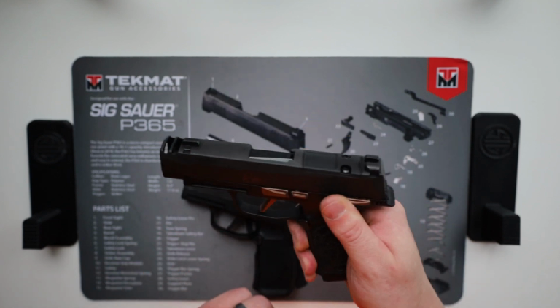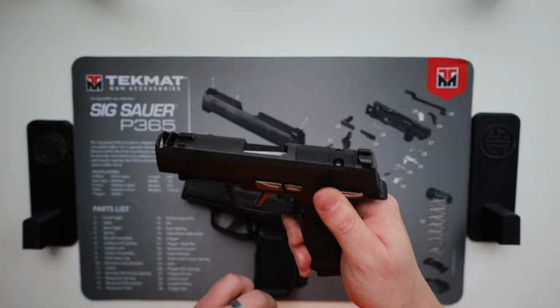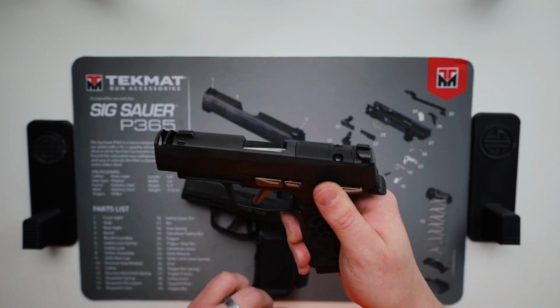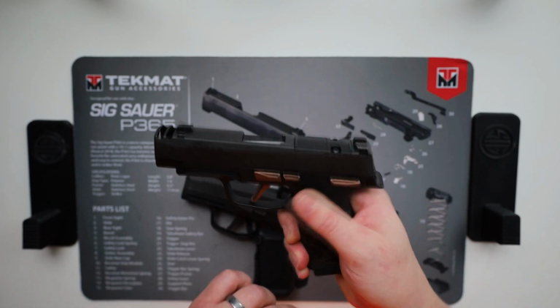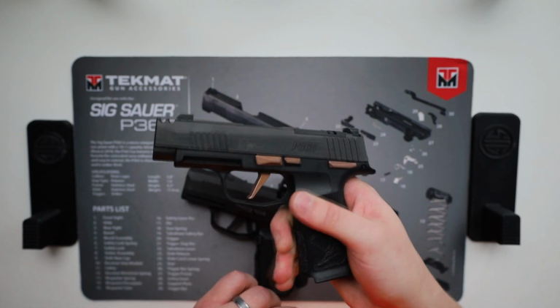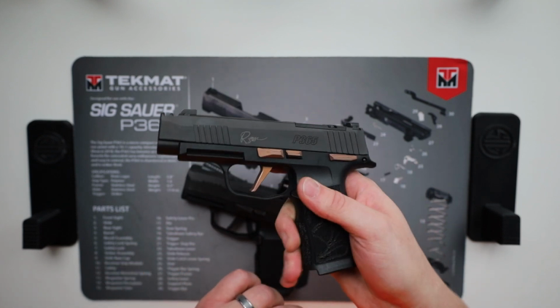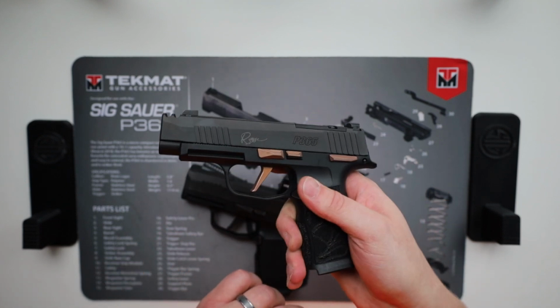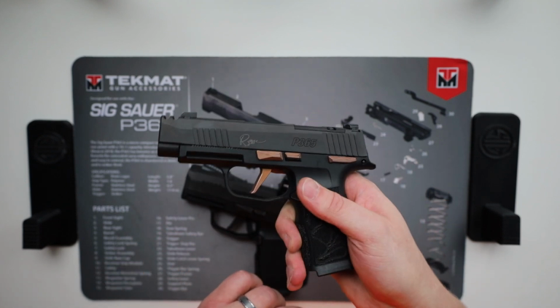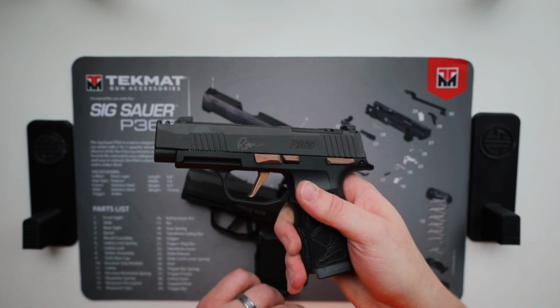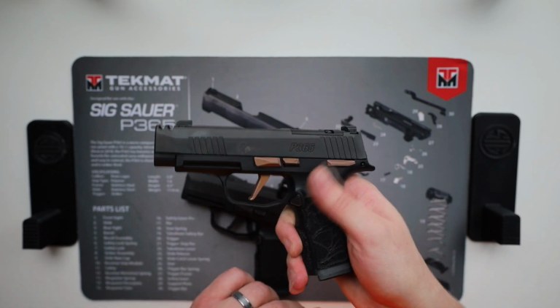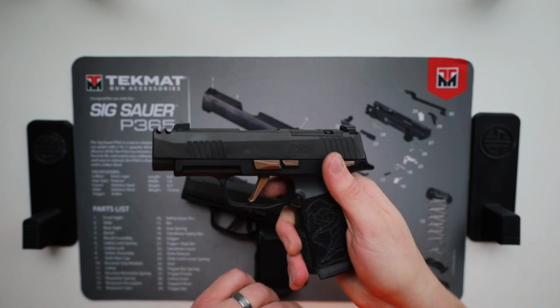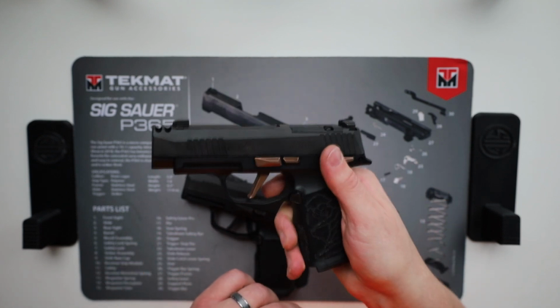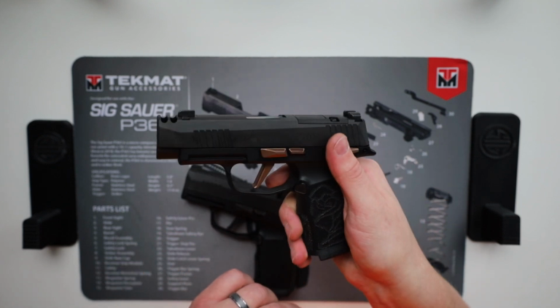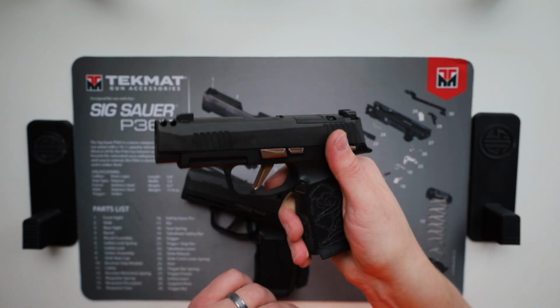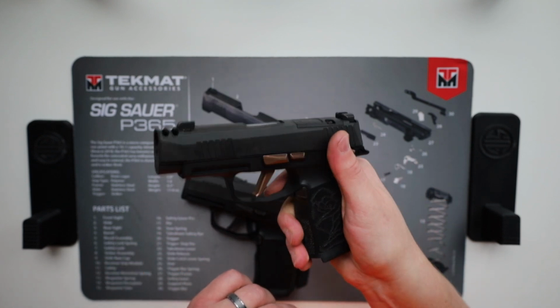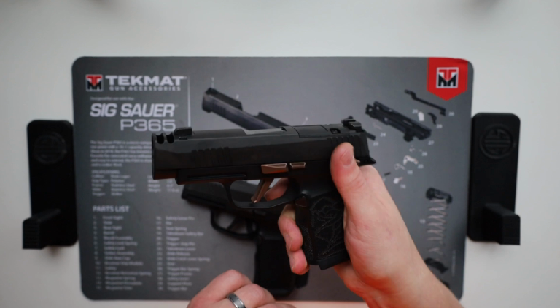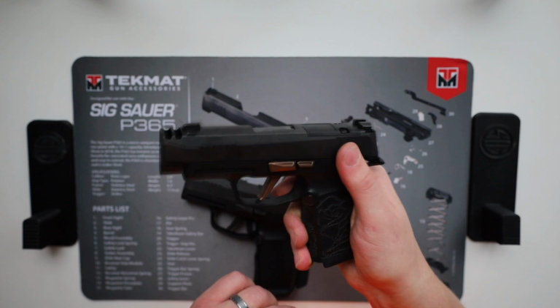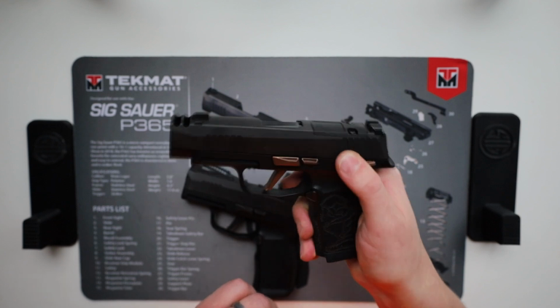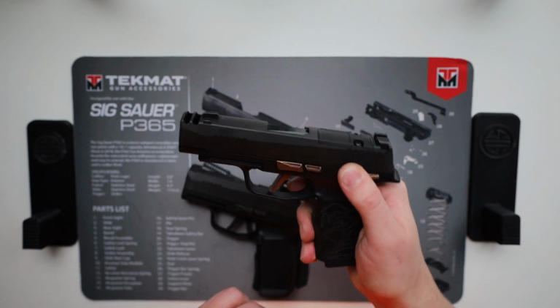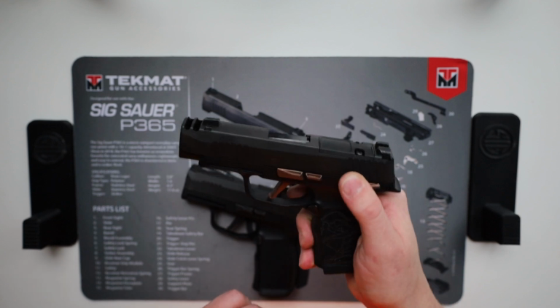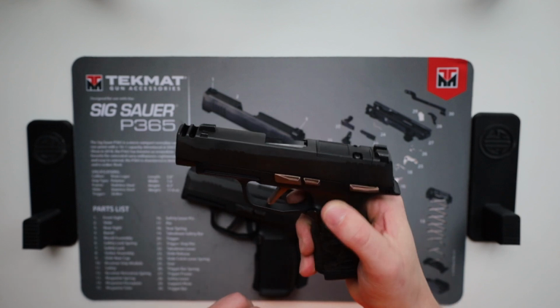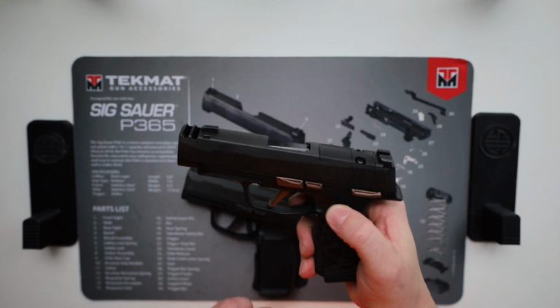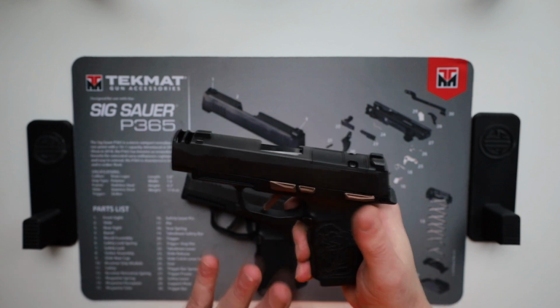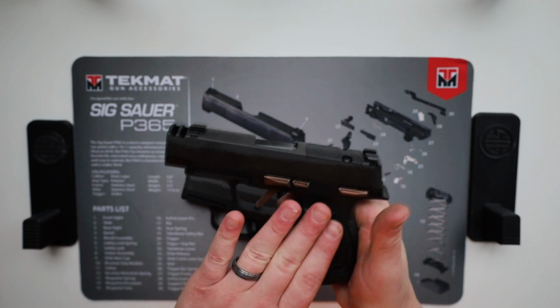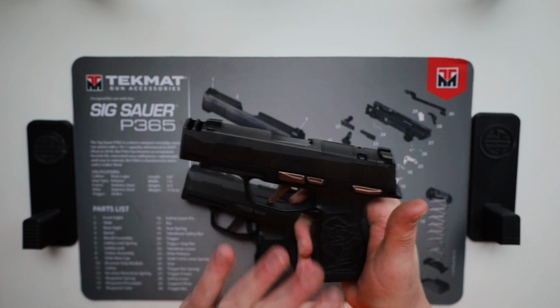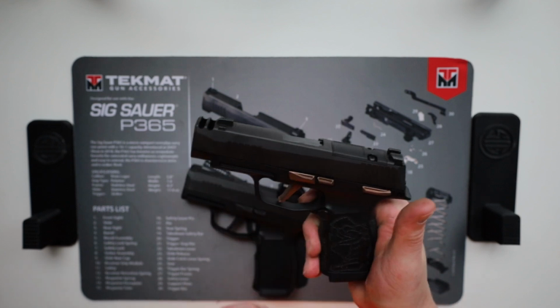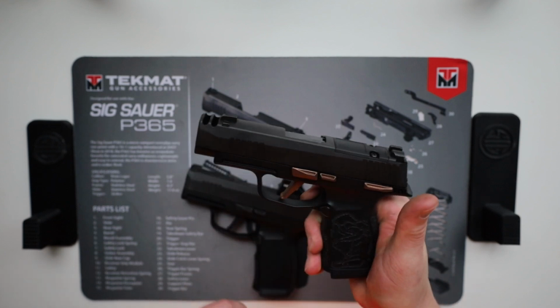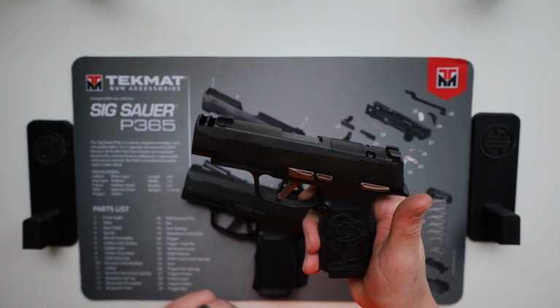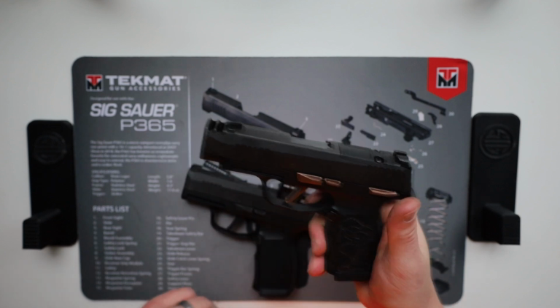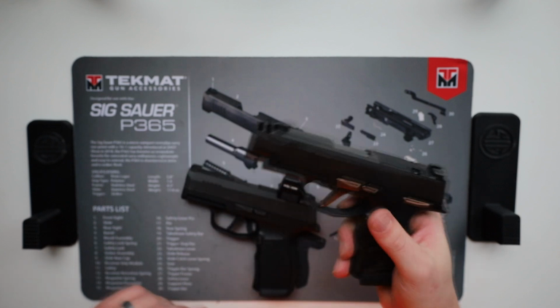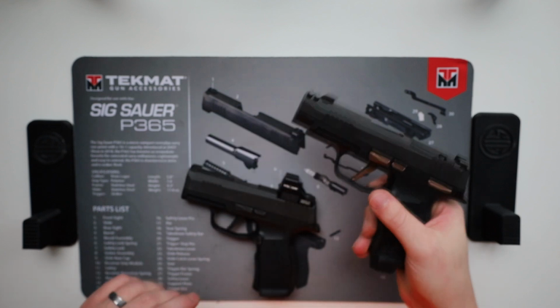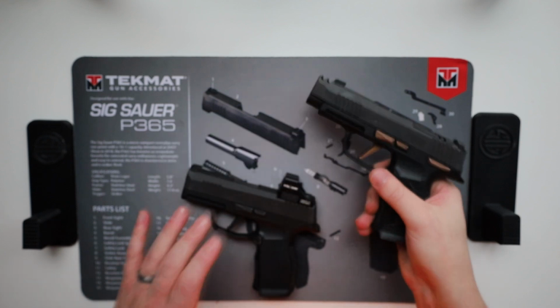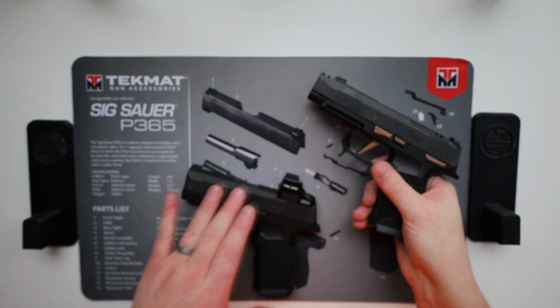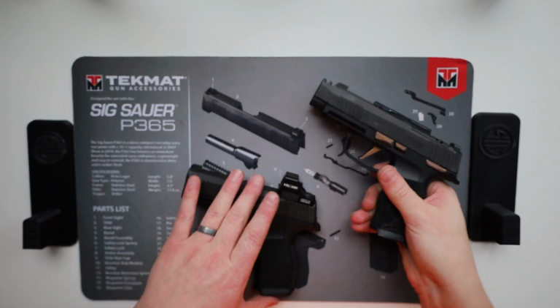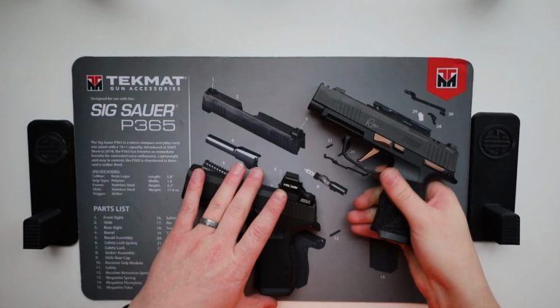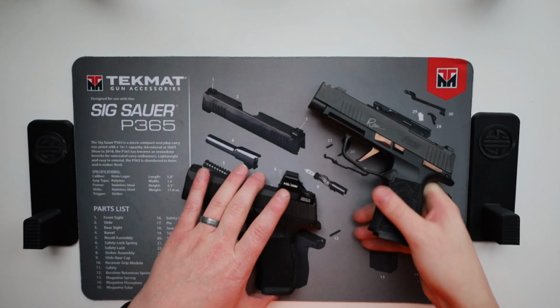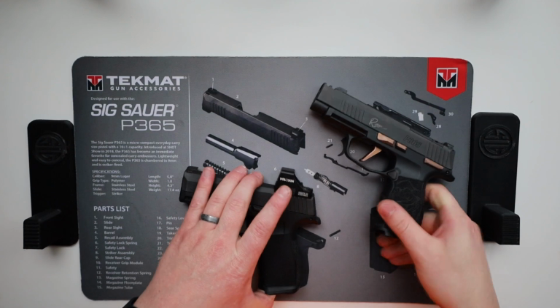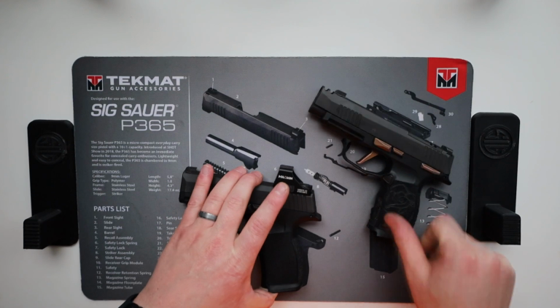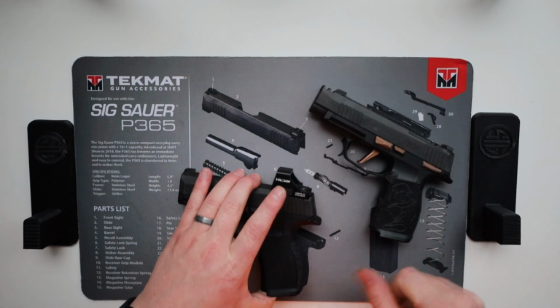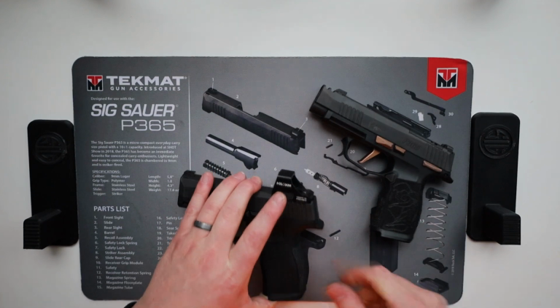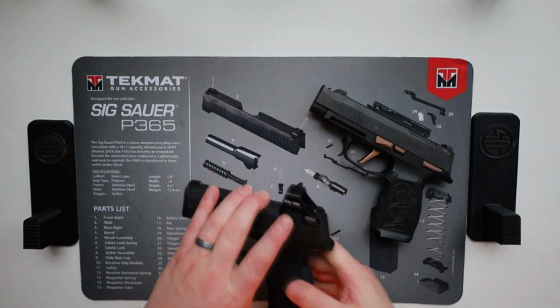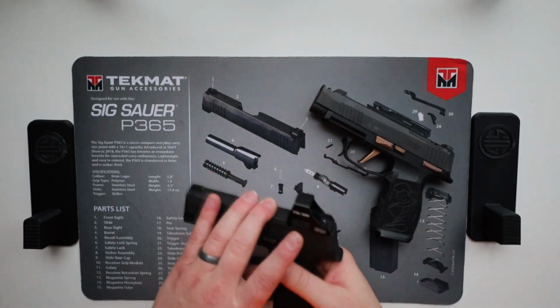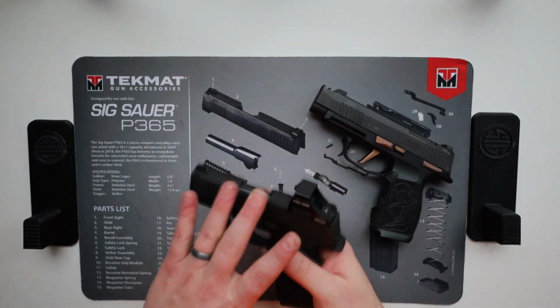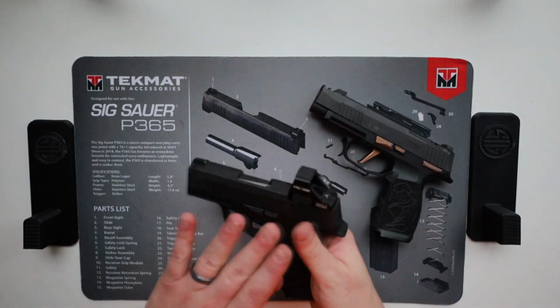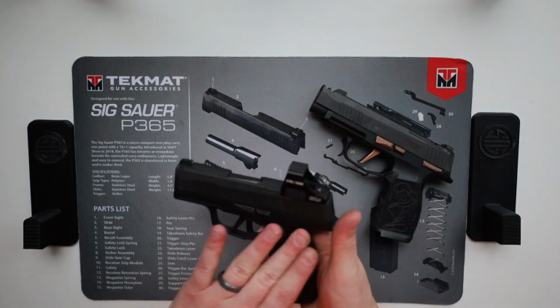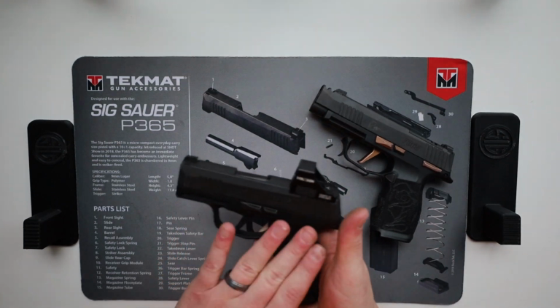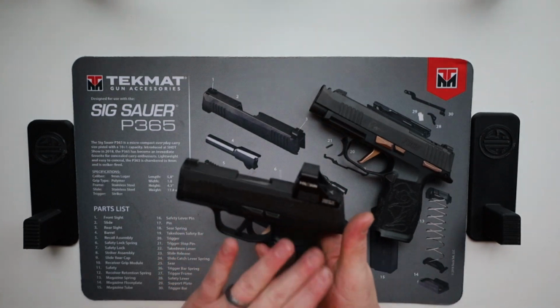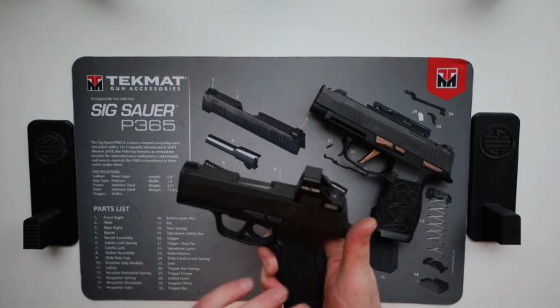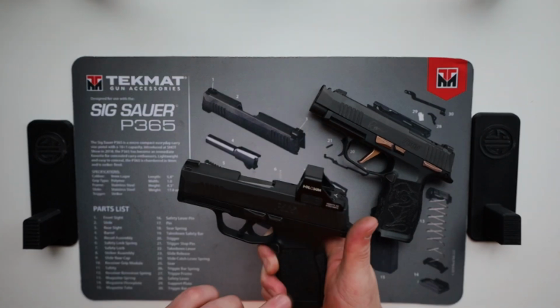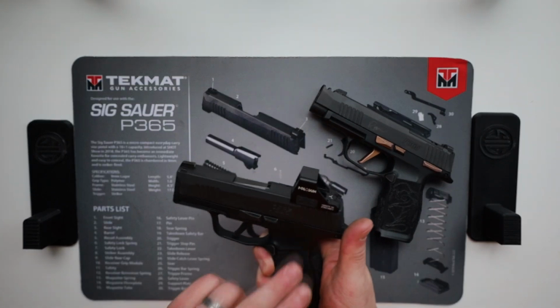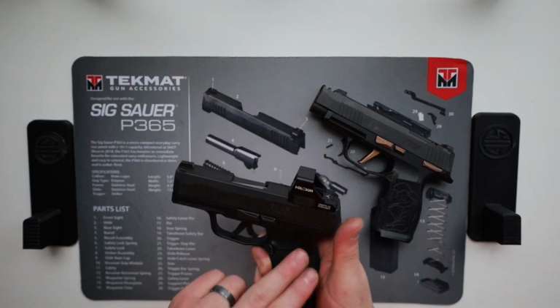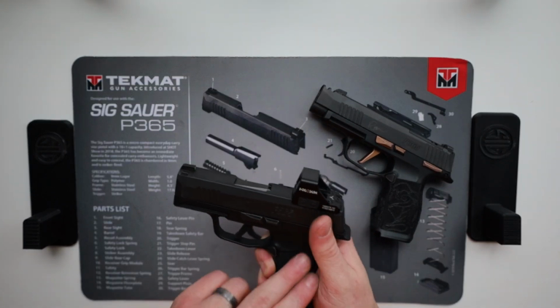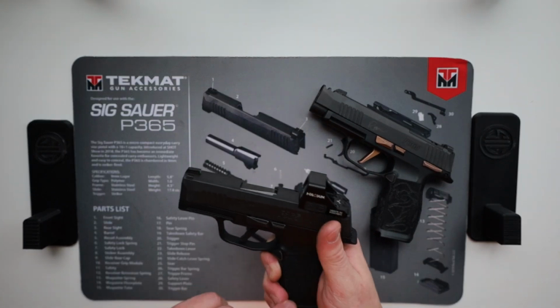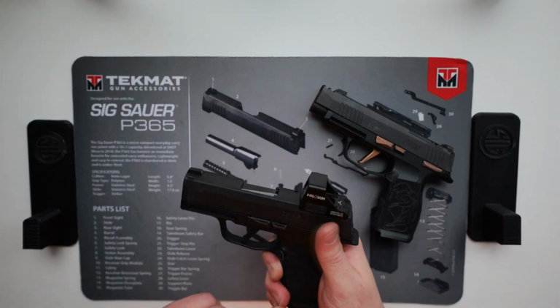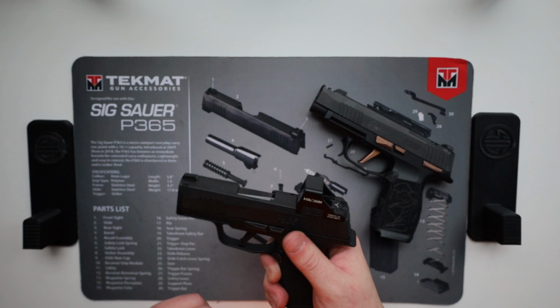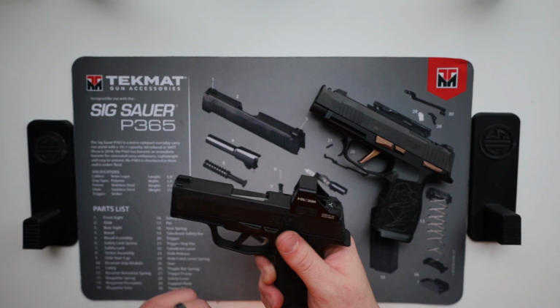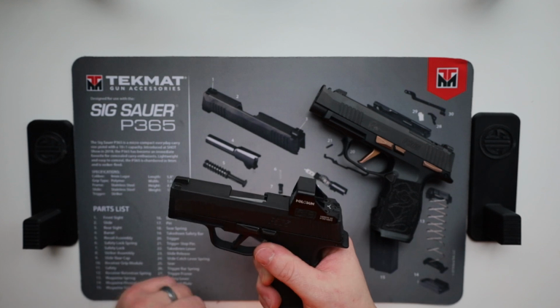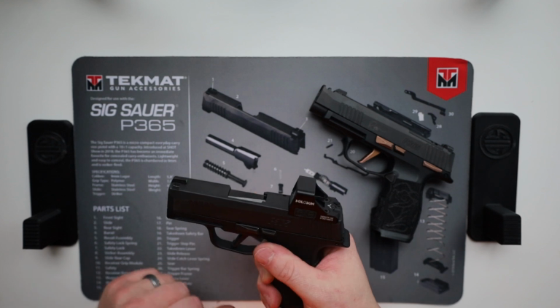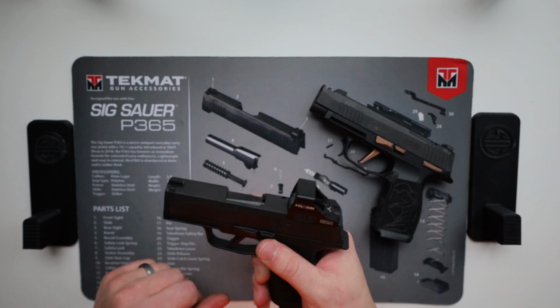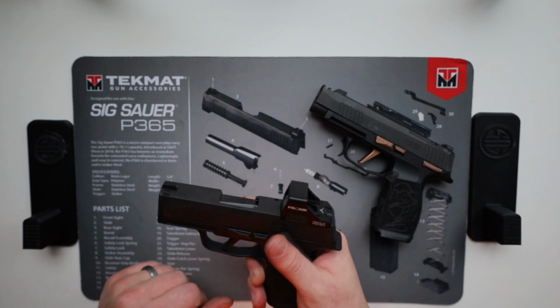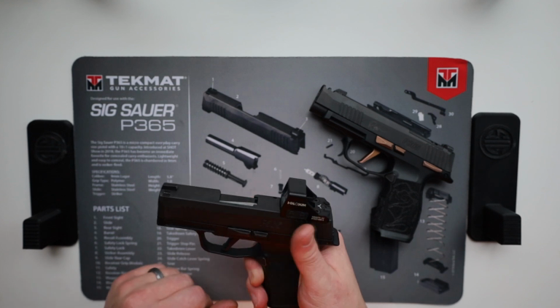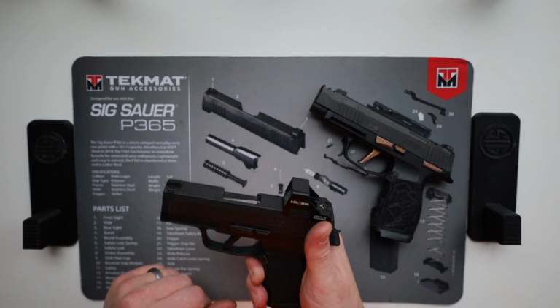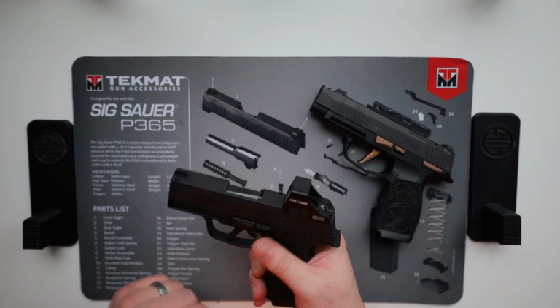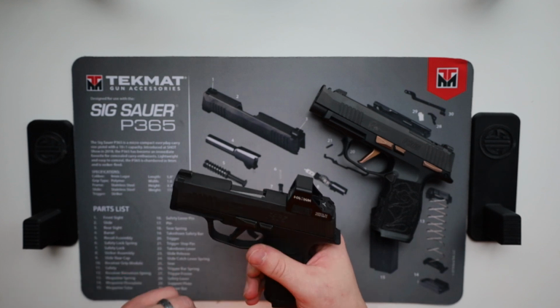This XL happens to have a manual safety on it. You can get it with or without the manual safety, and I believe you can get an X with or without the manual safety as well.